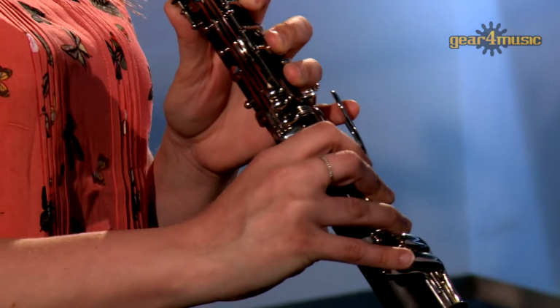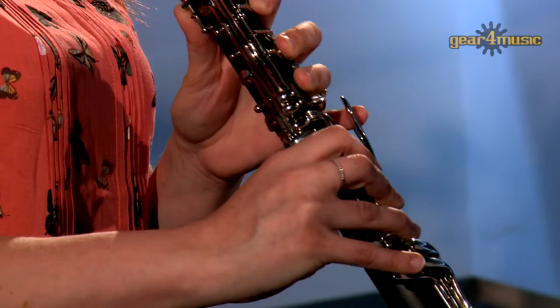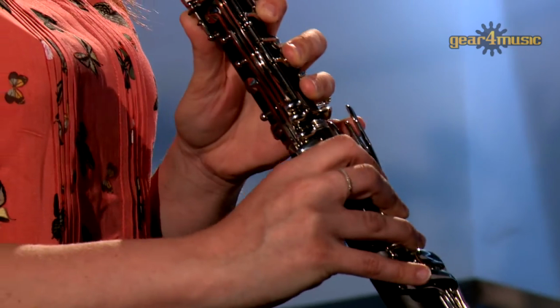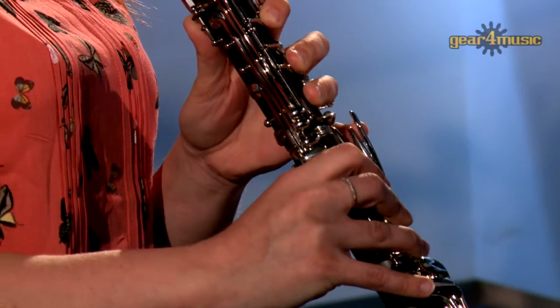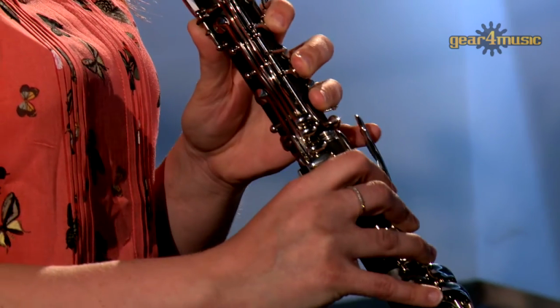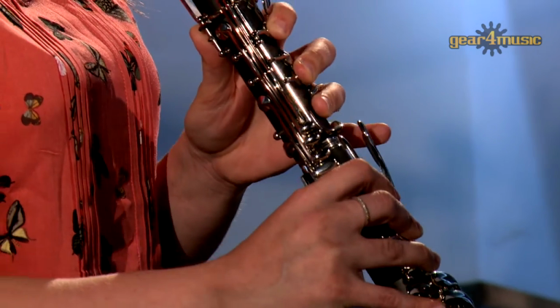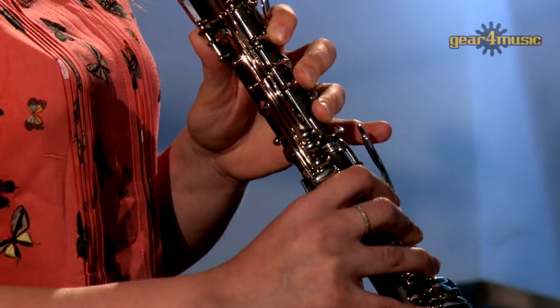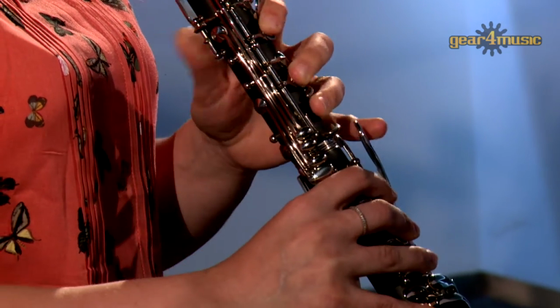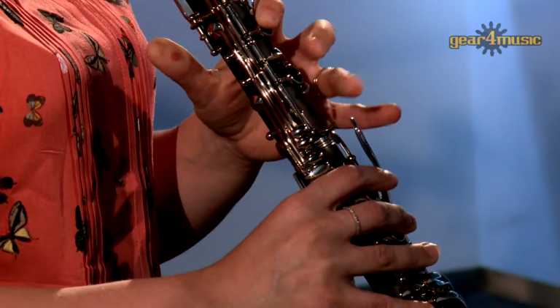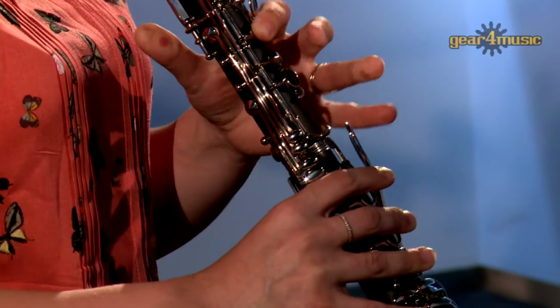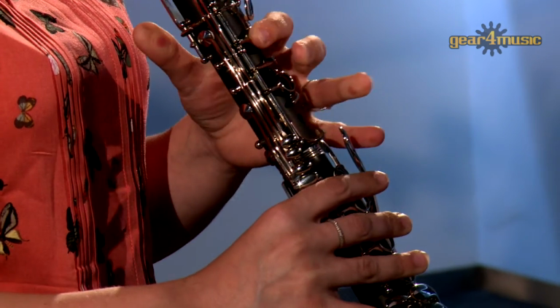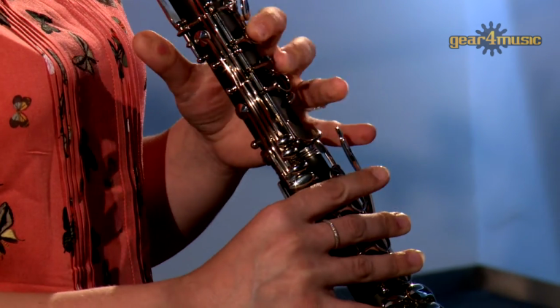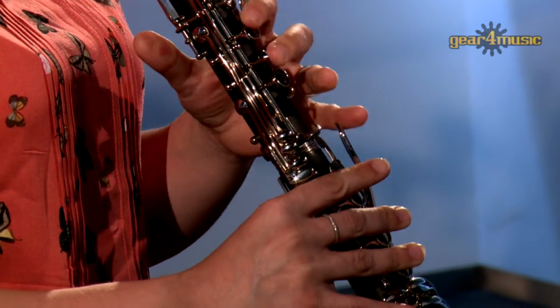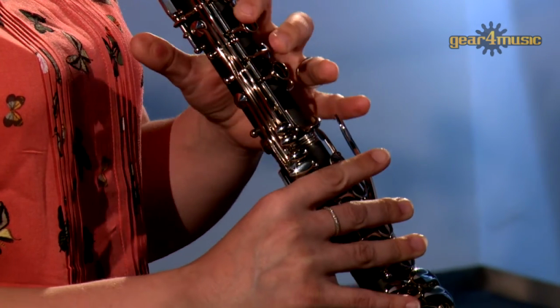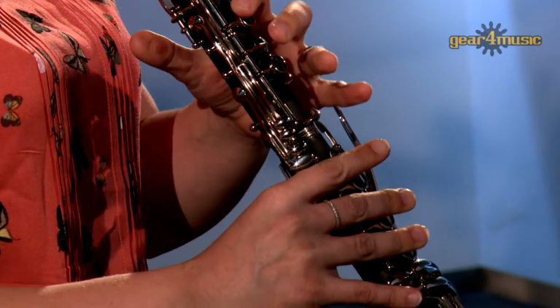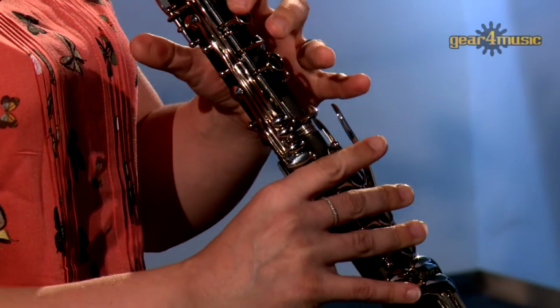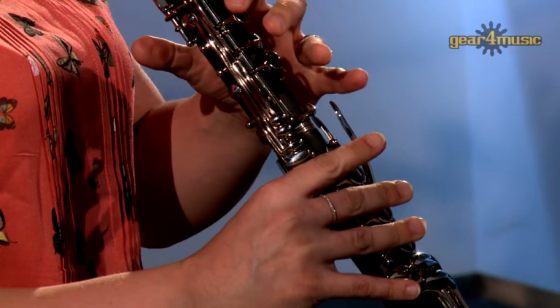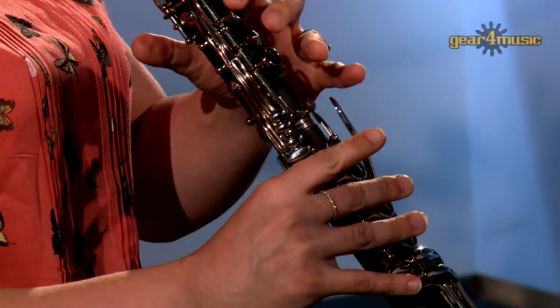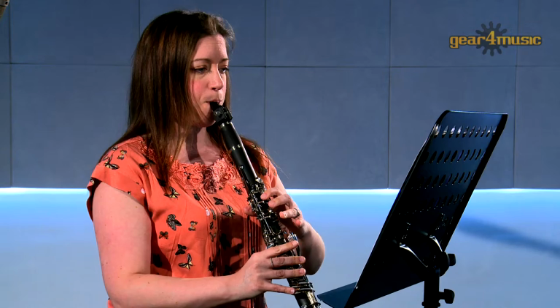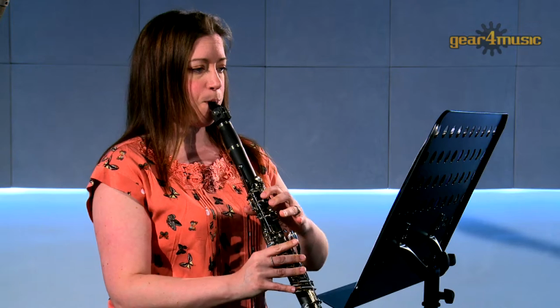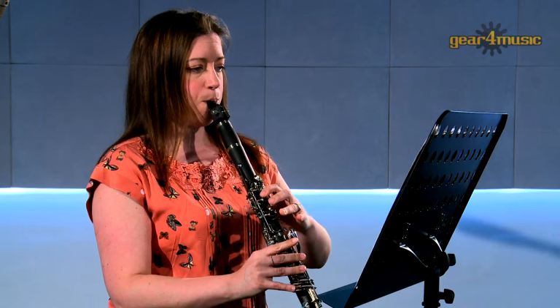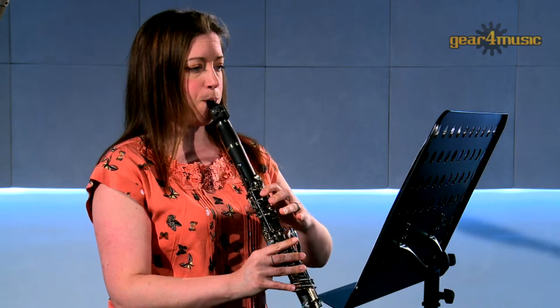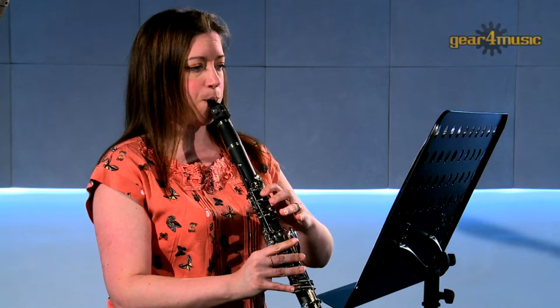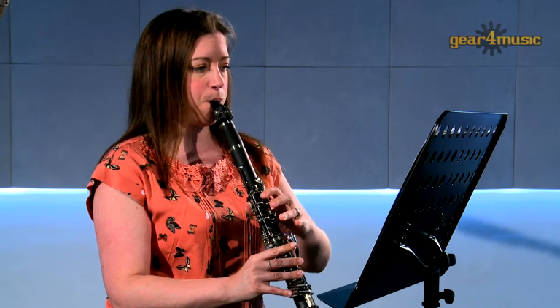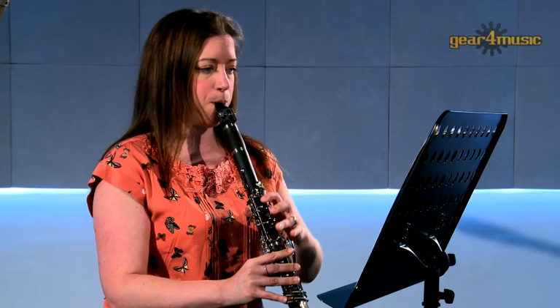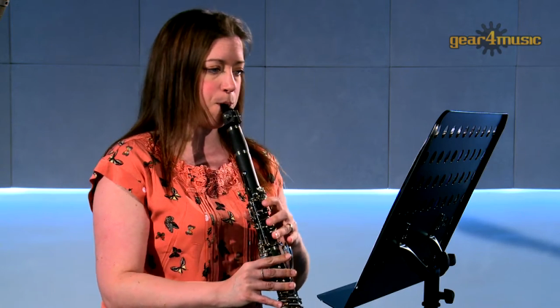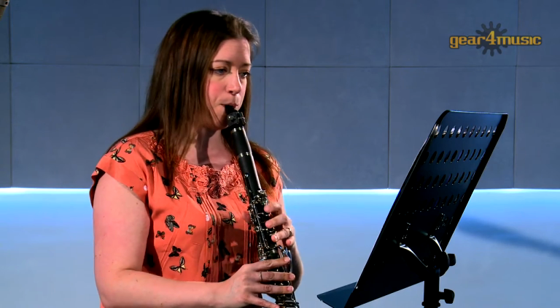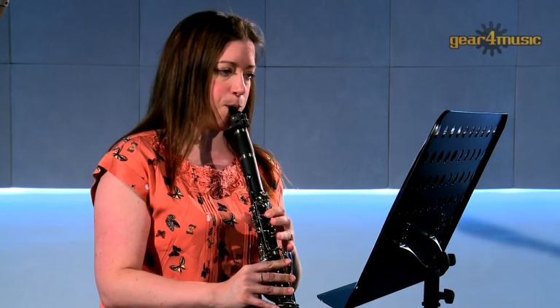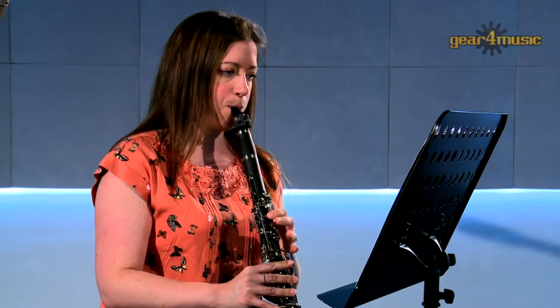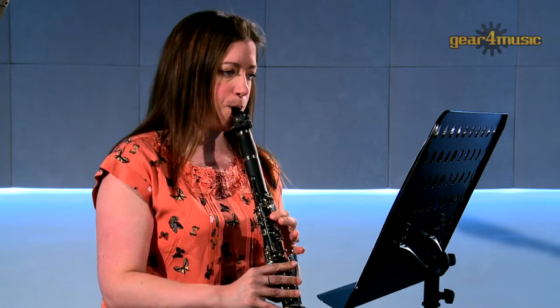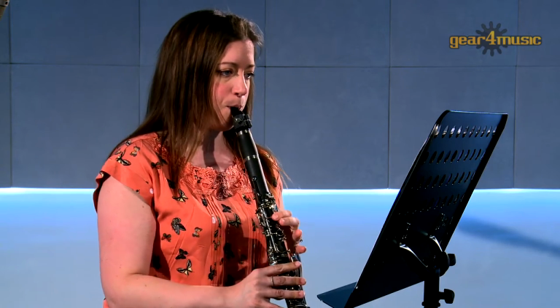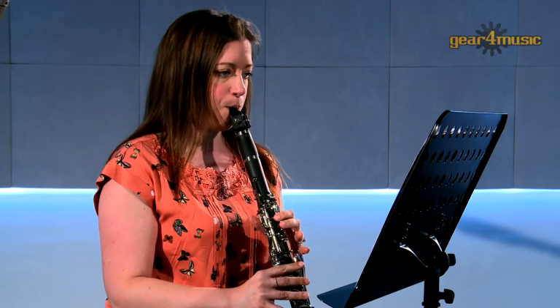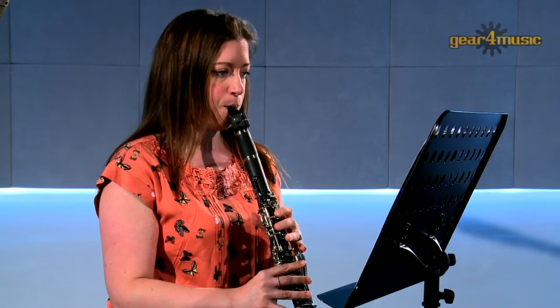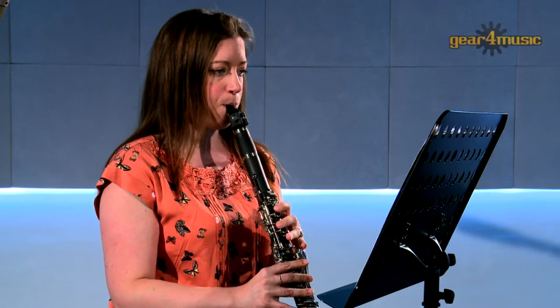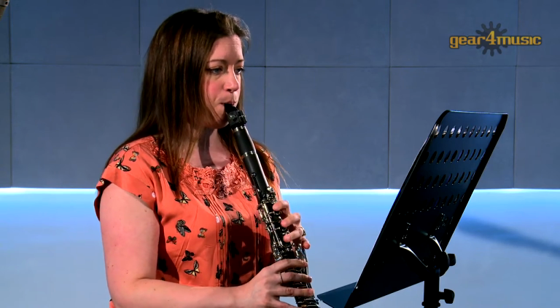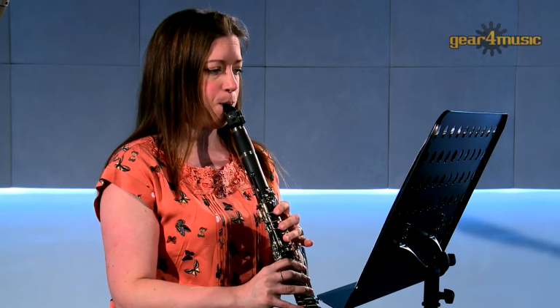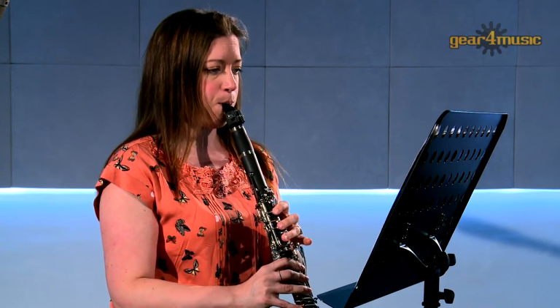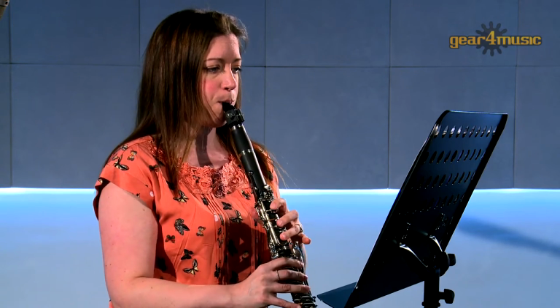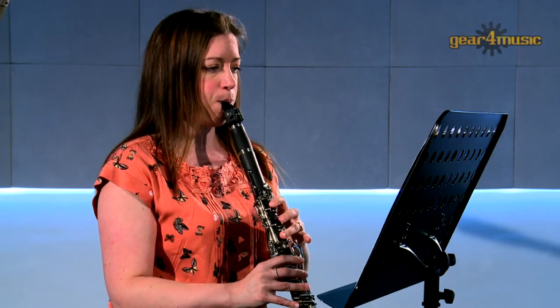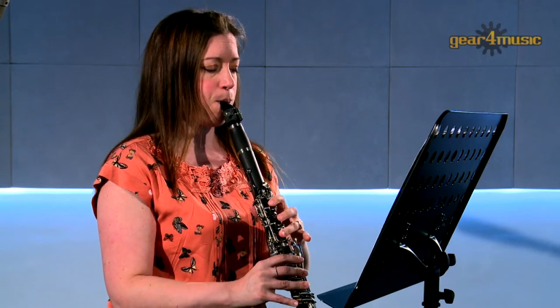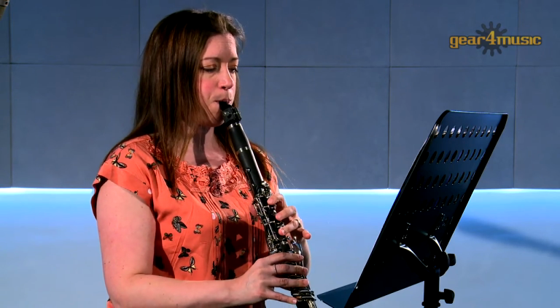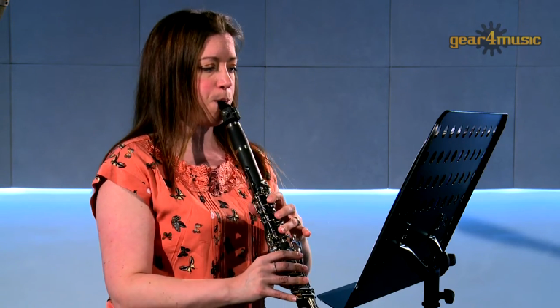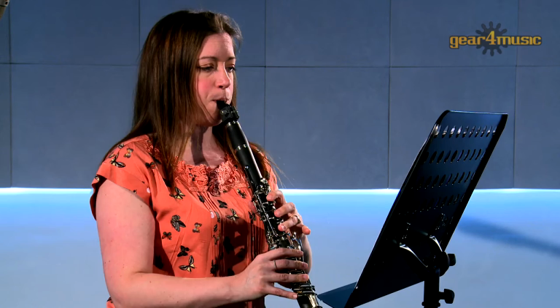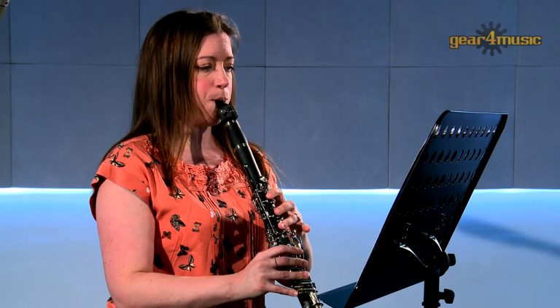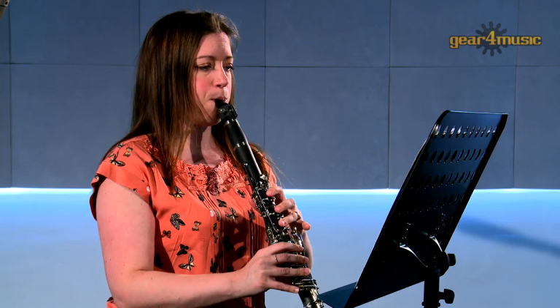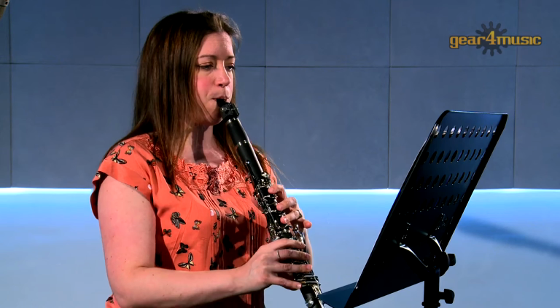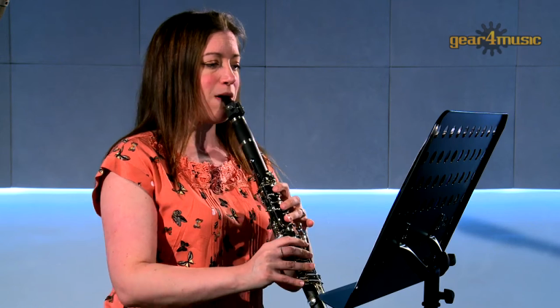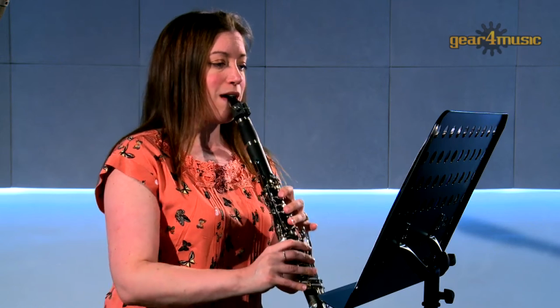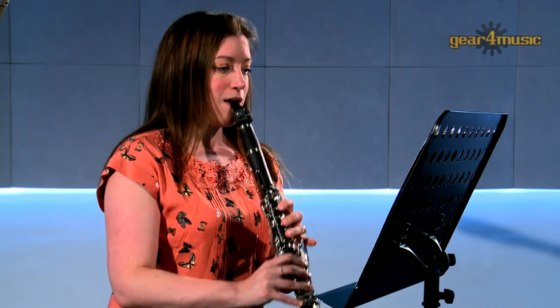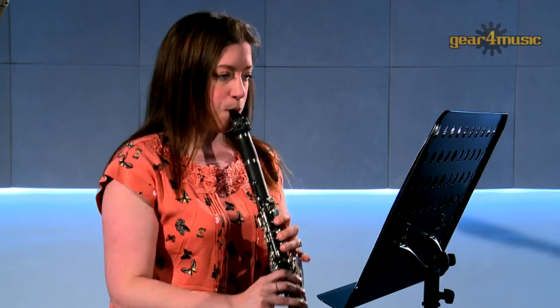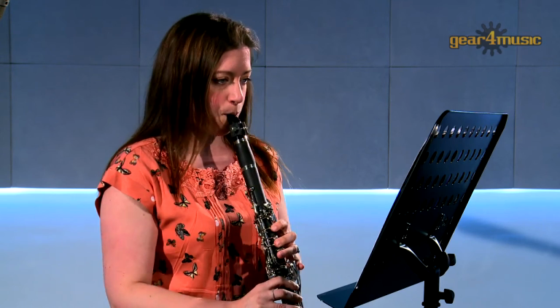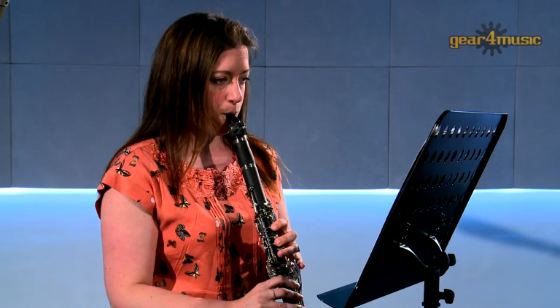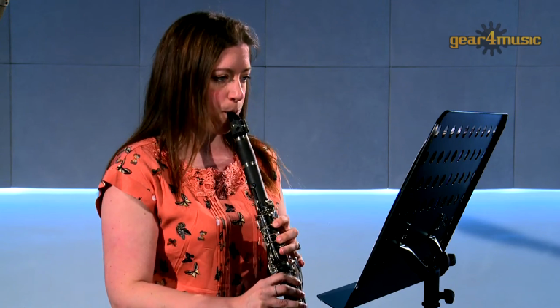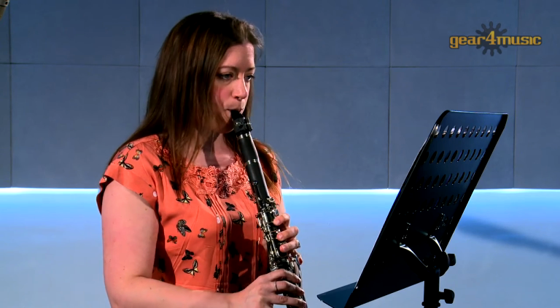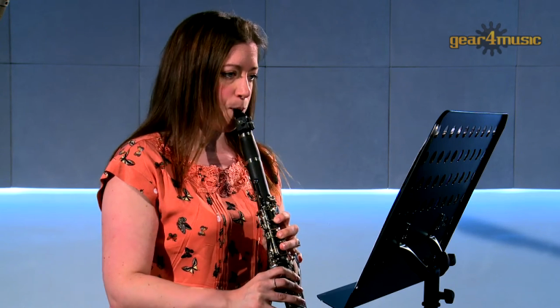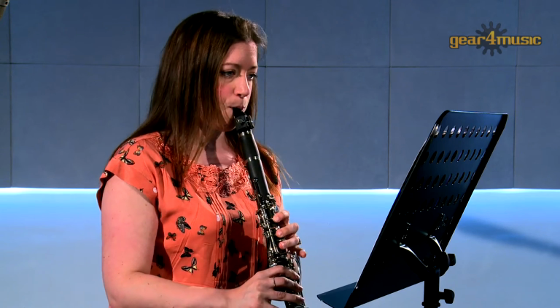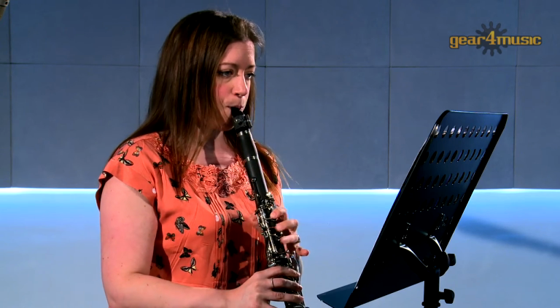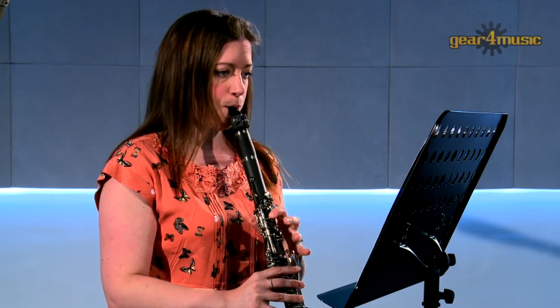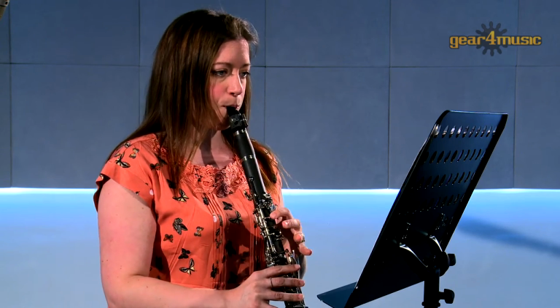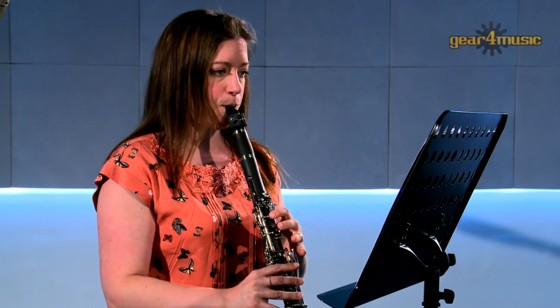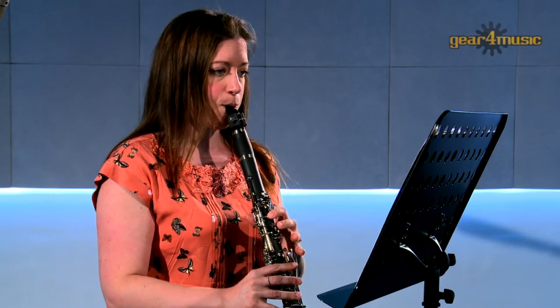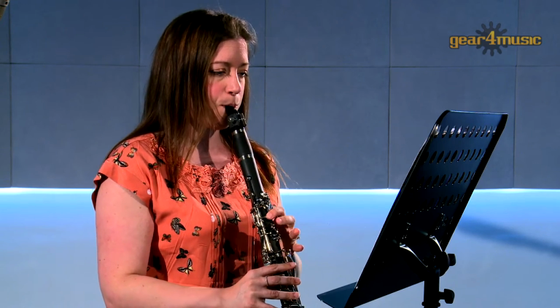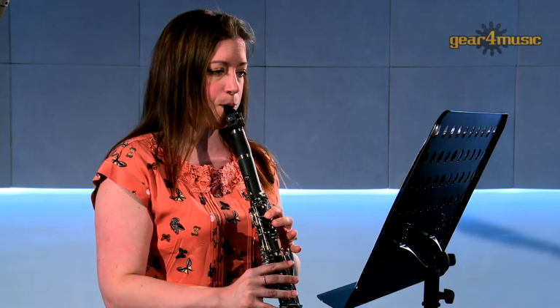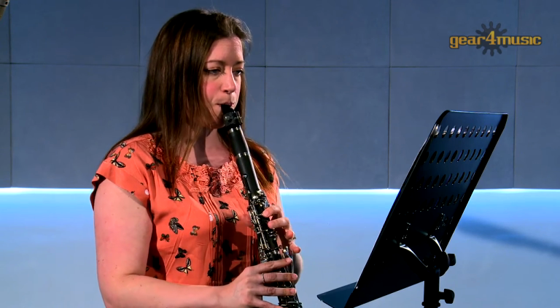Hello, and welcome to Gear 4 Music, where Amy is playing the Rosedale Intermediate A clarinet by Gear 4 Music.